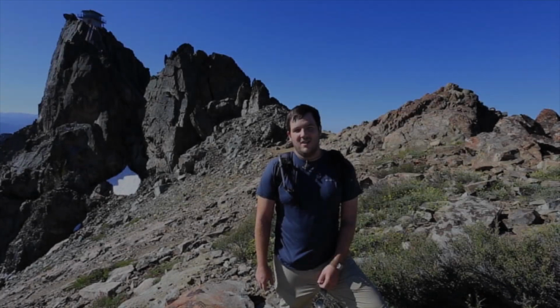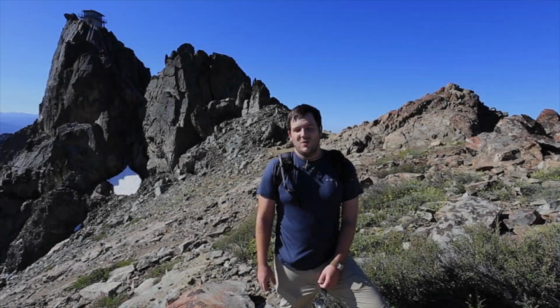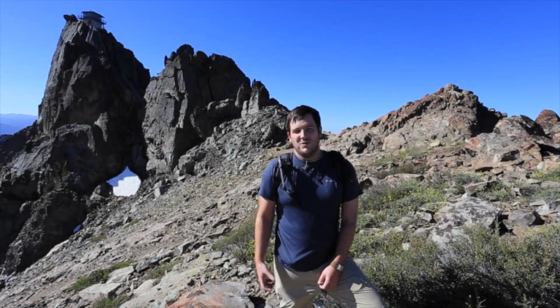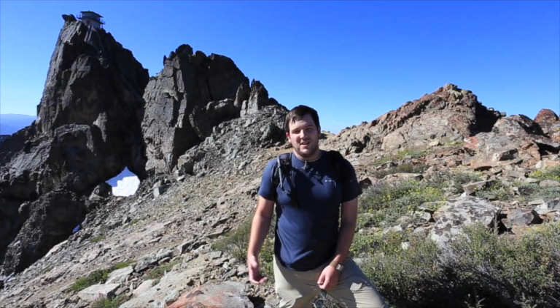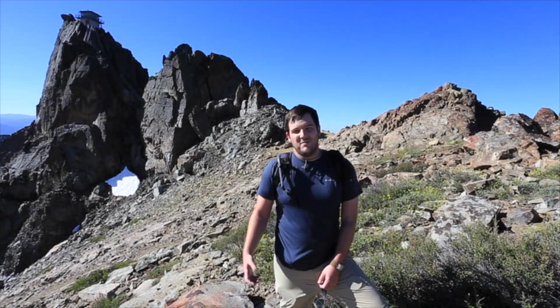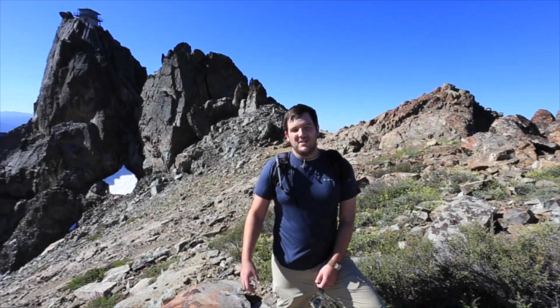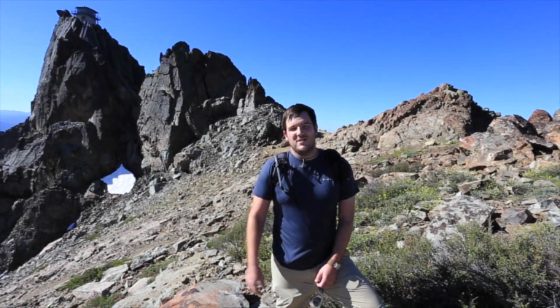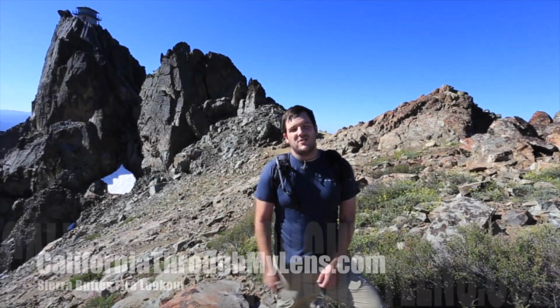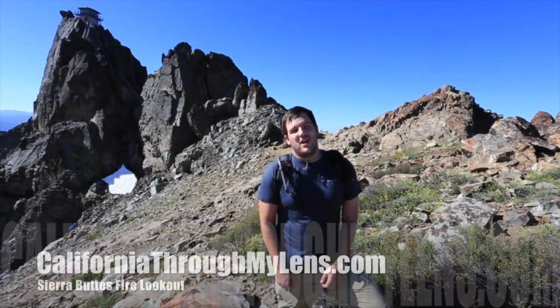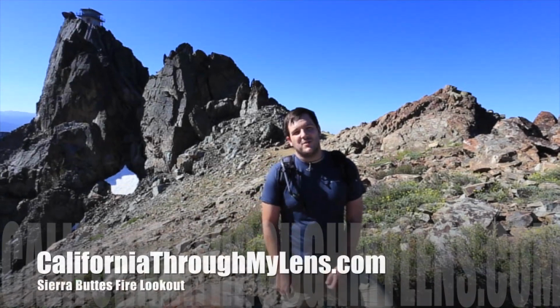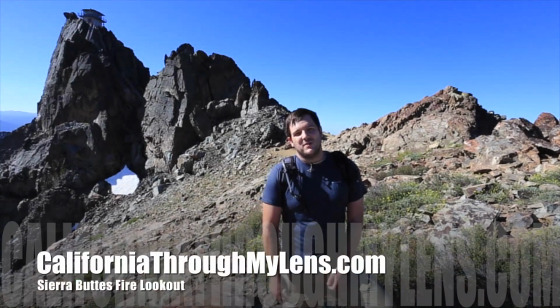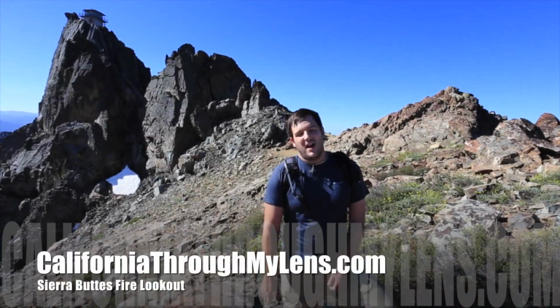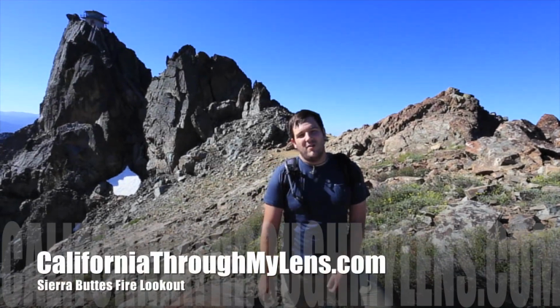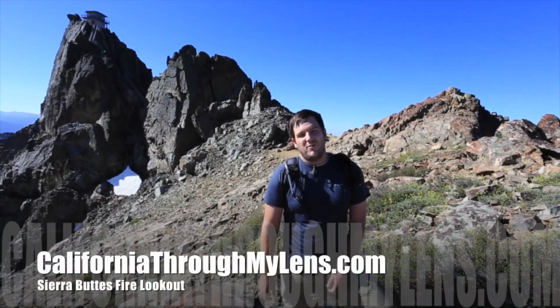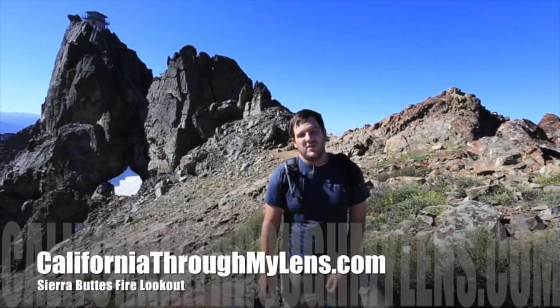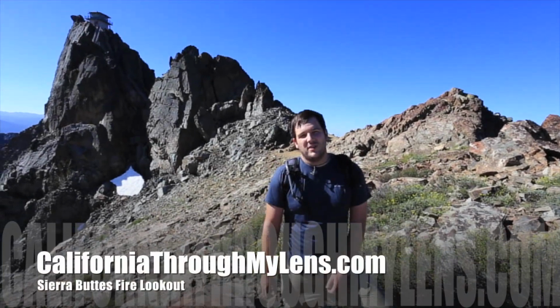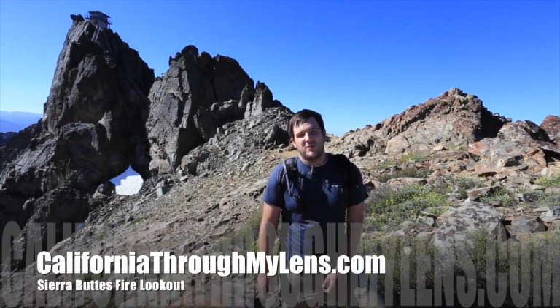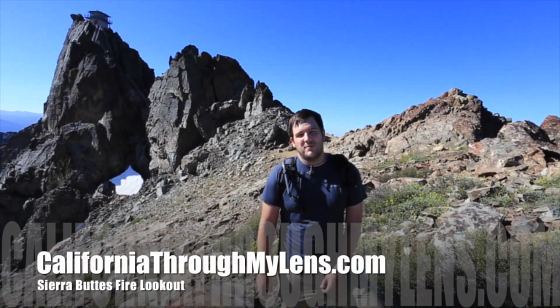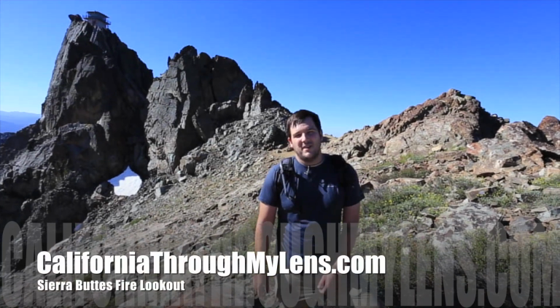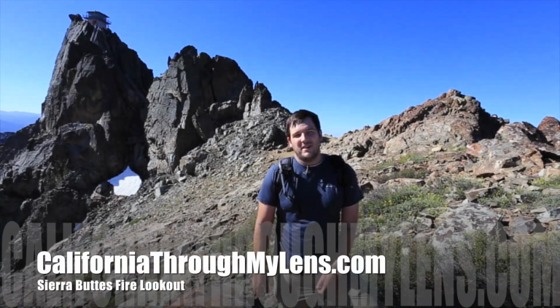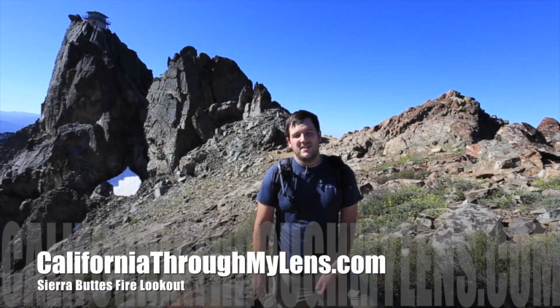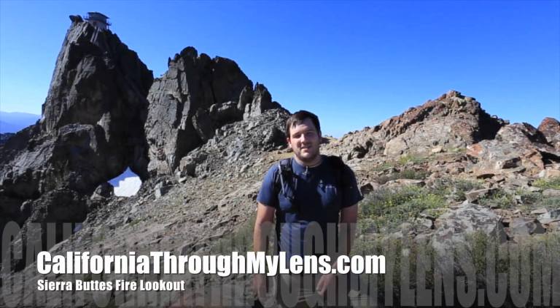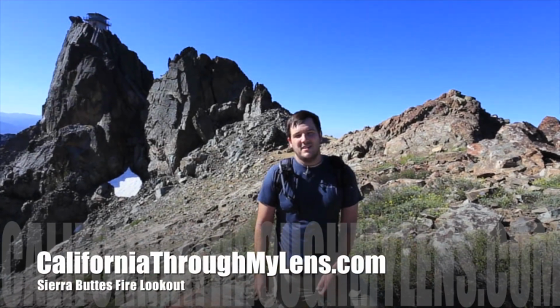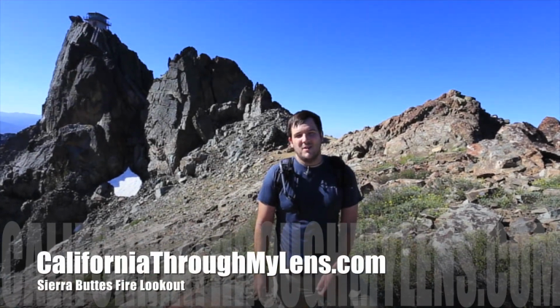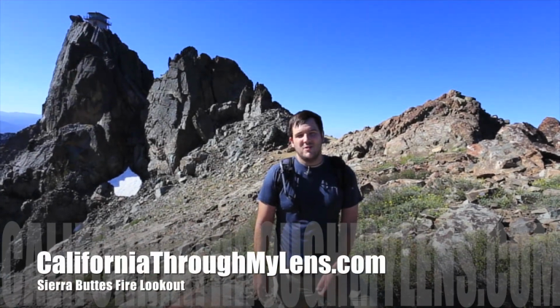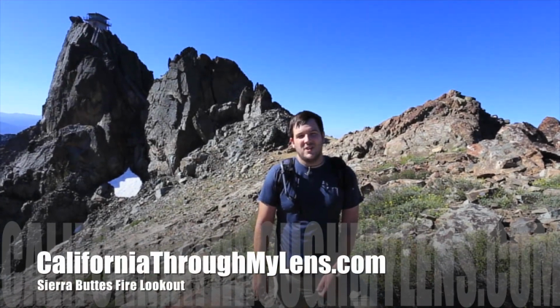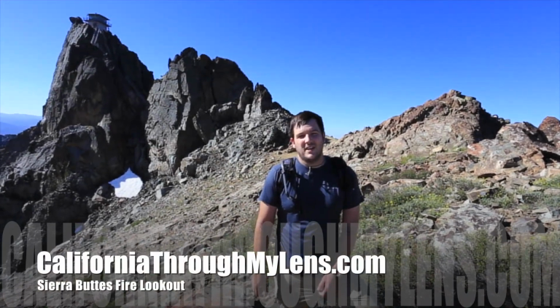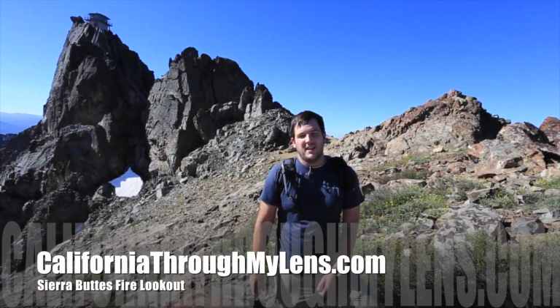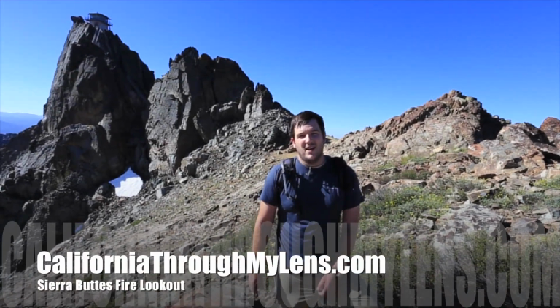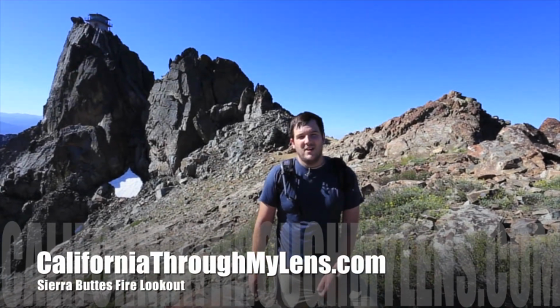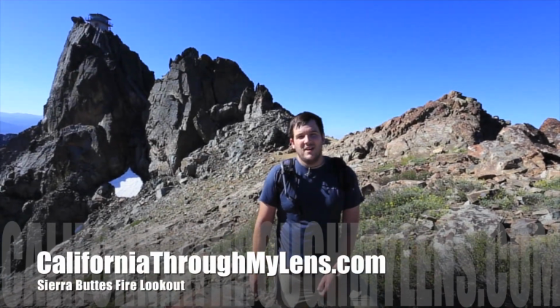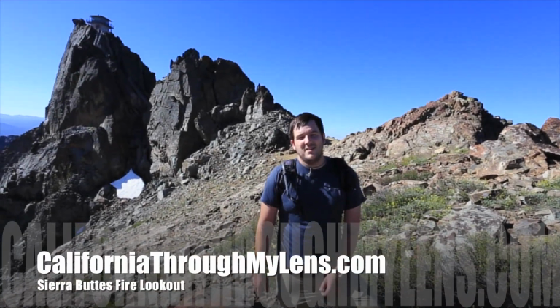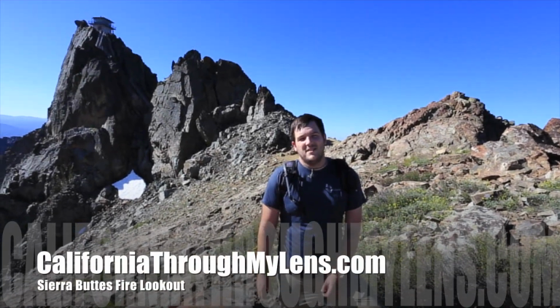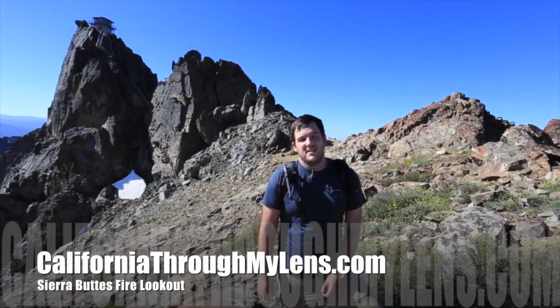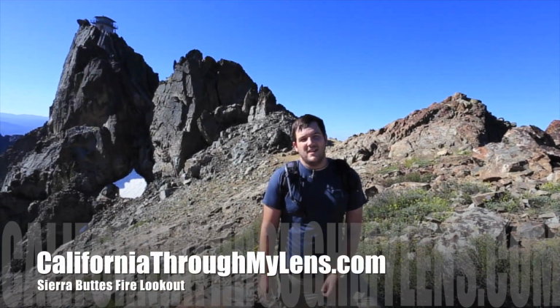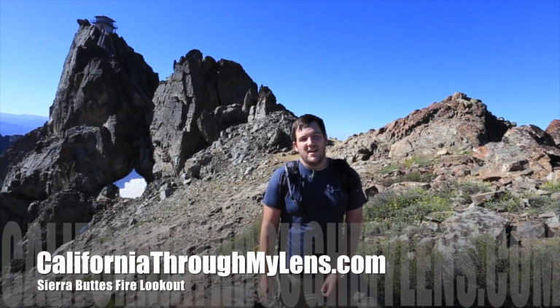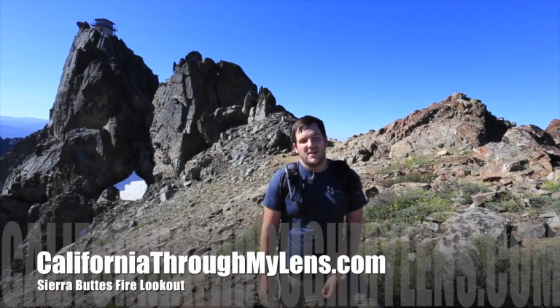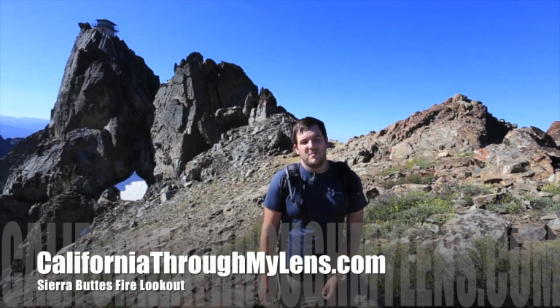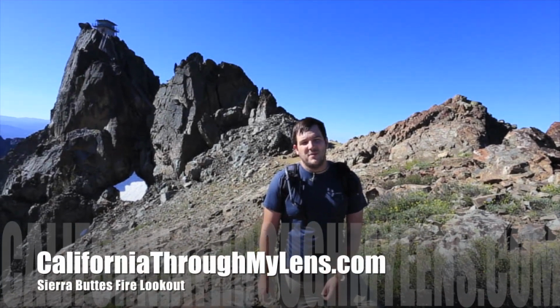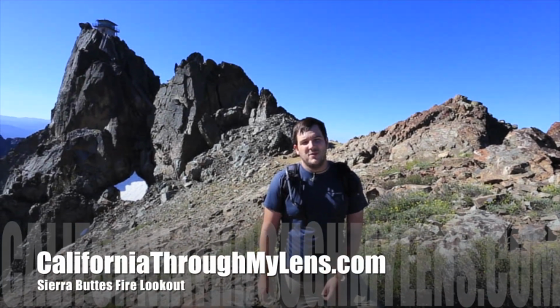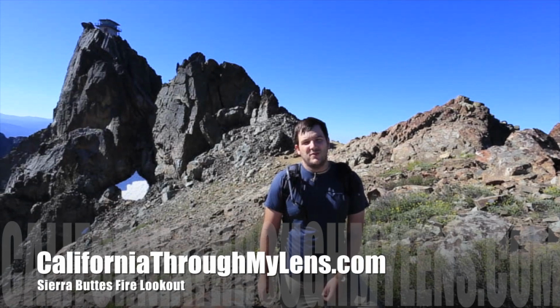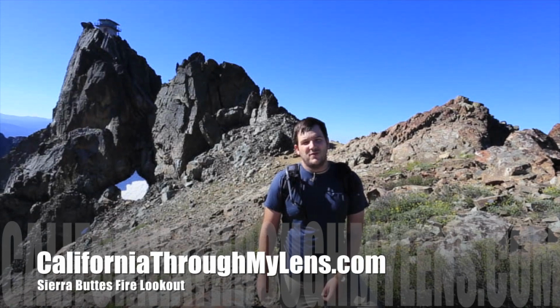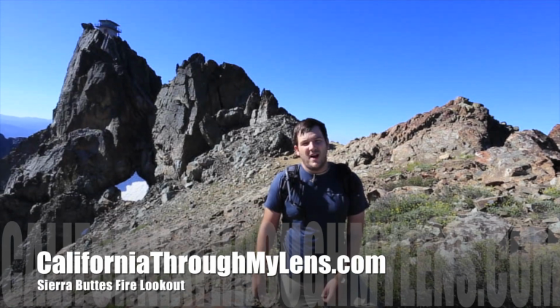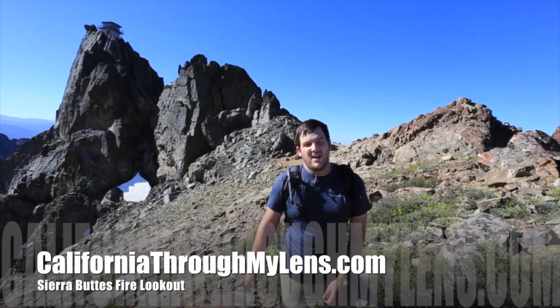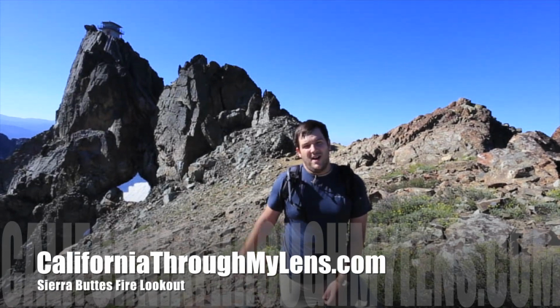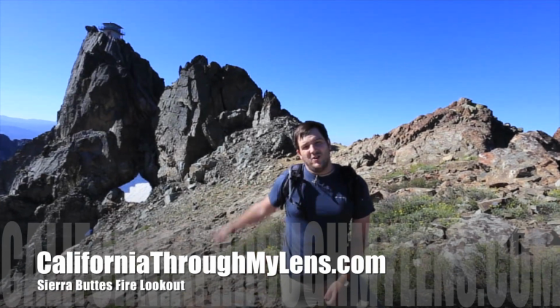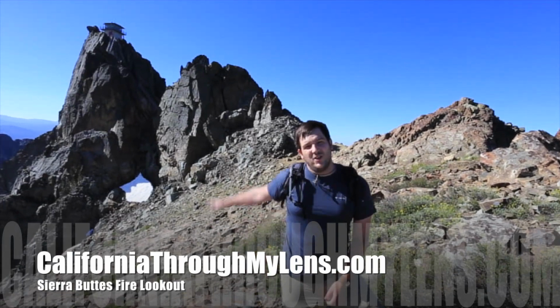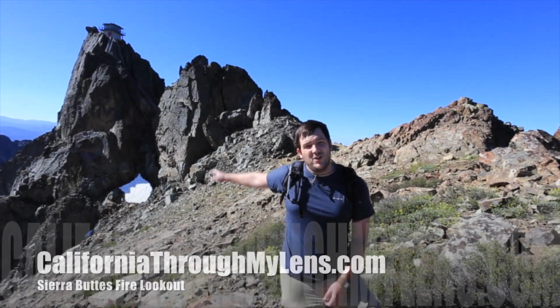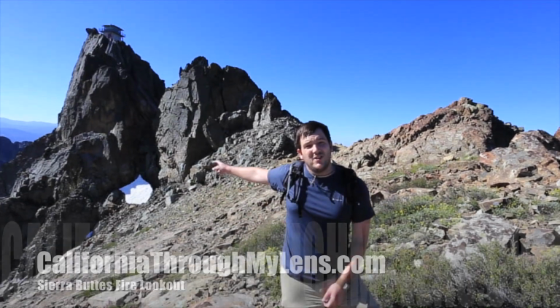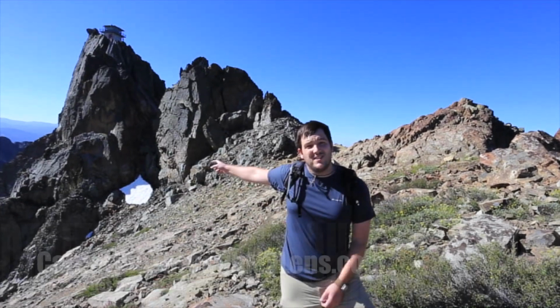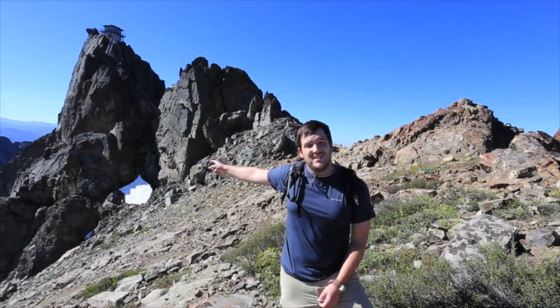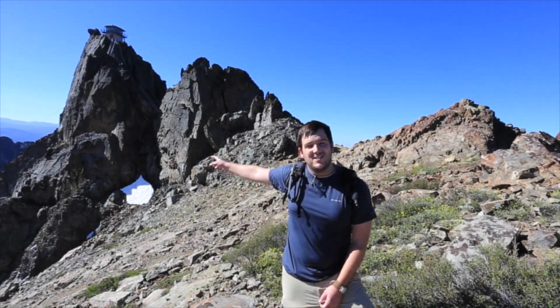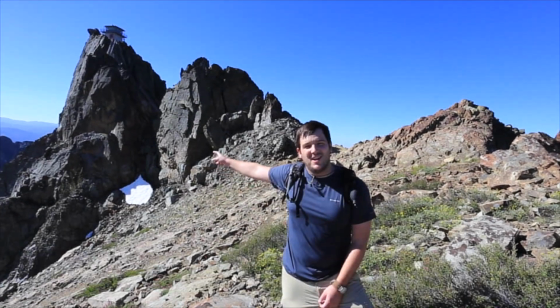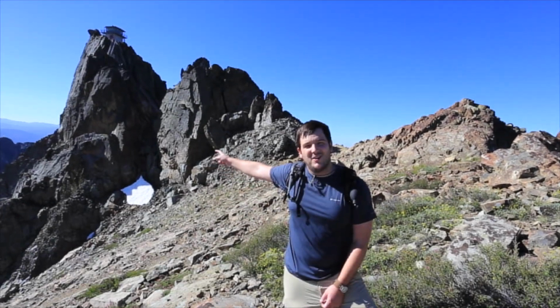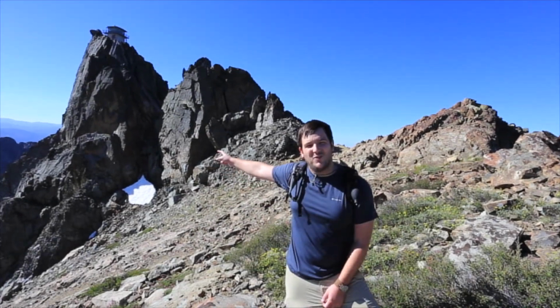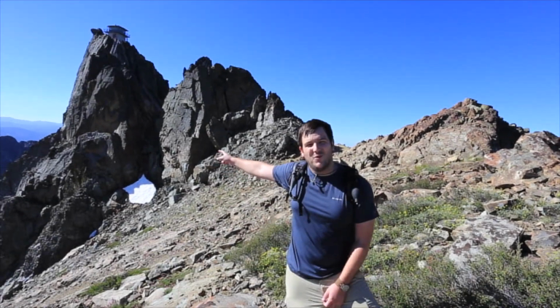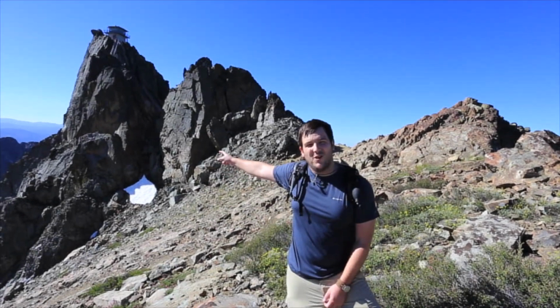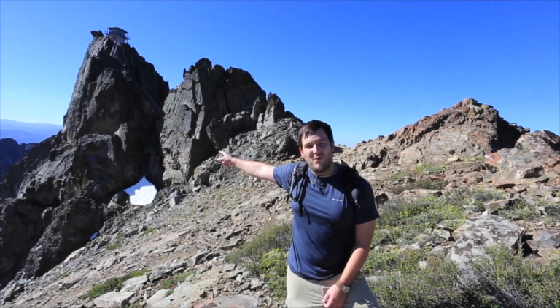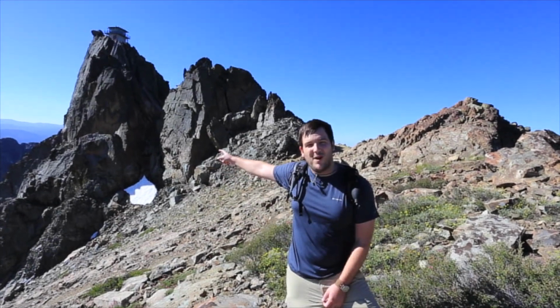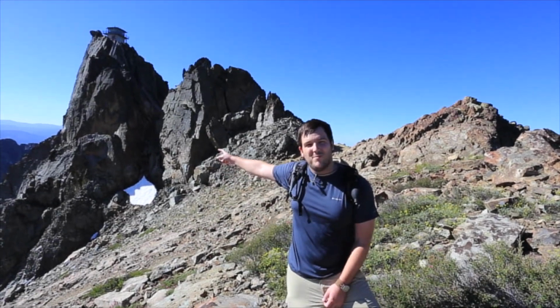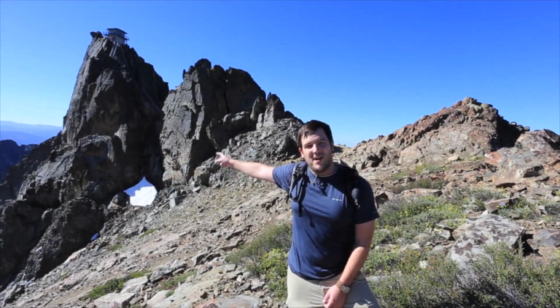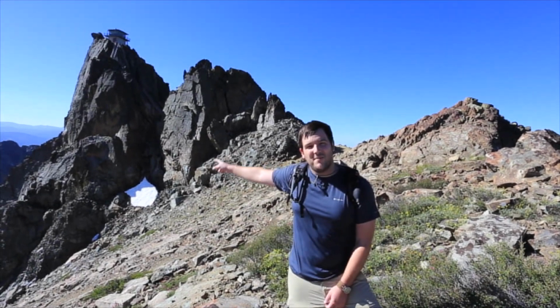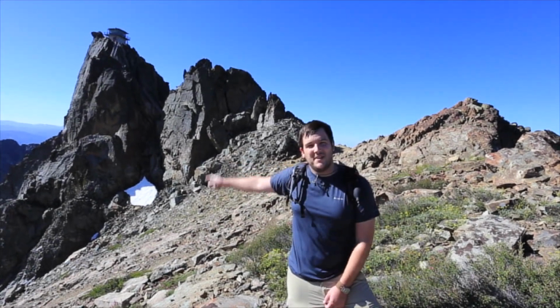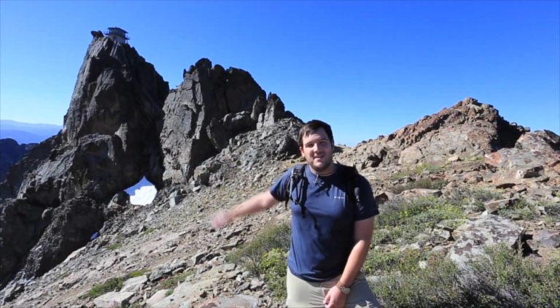What's up, this is Josh with California Through My Lens. Today we're checking out the Sierra Buttes Fire Outlook. You can see the stairs for it right behind me.